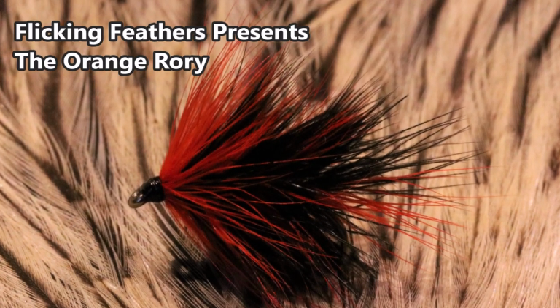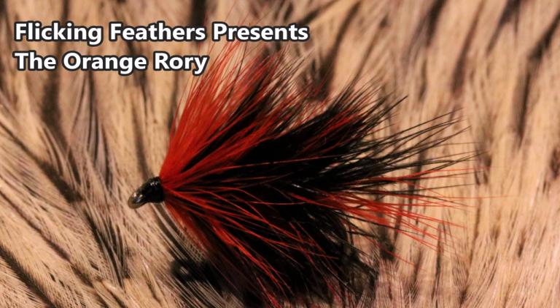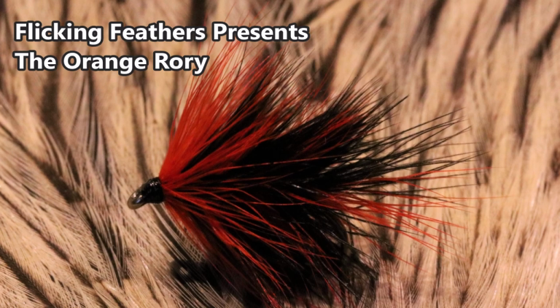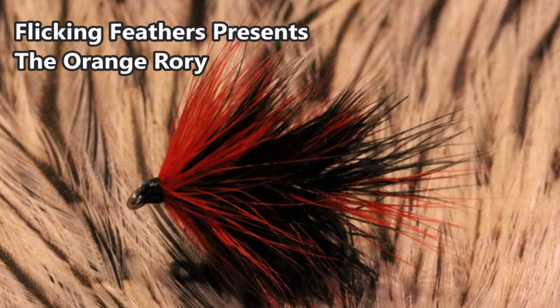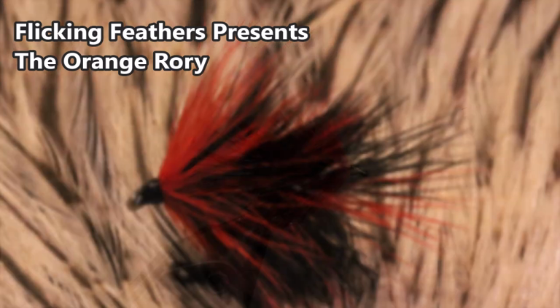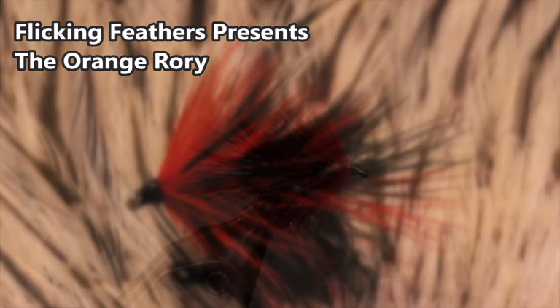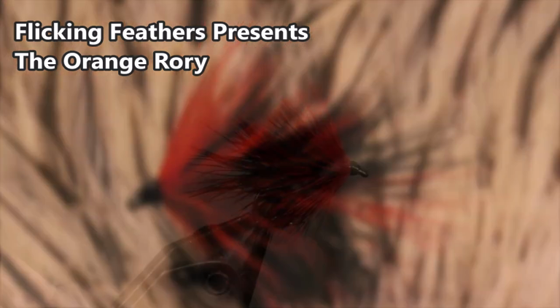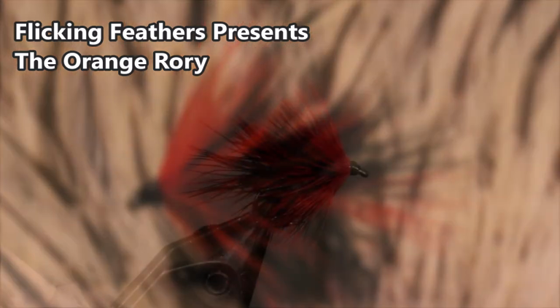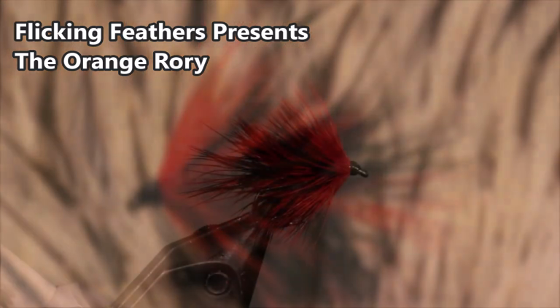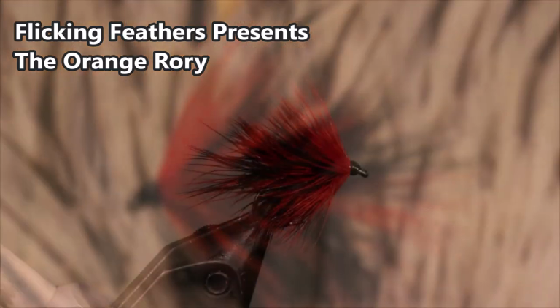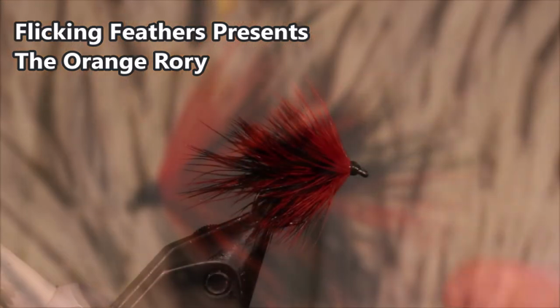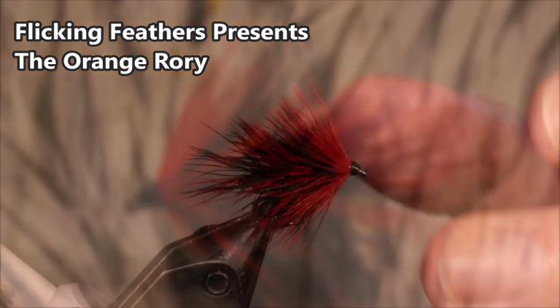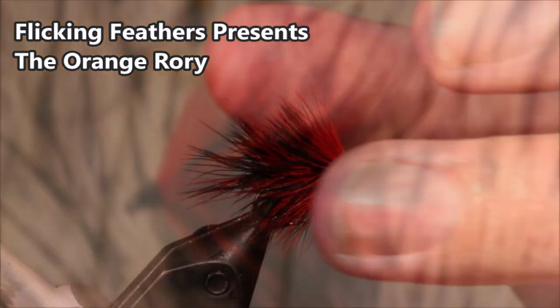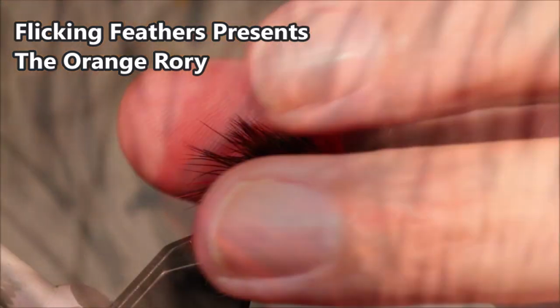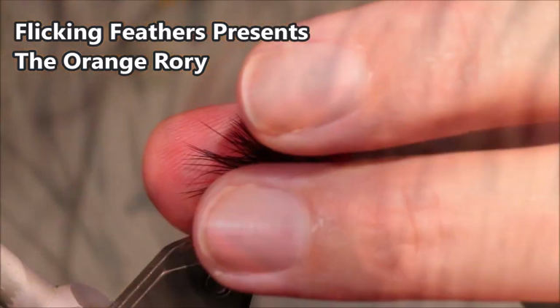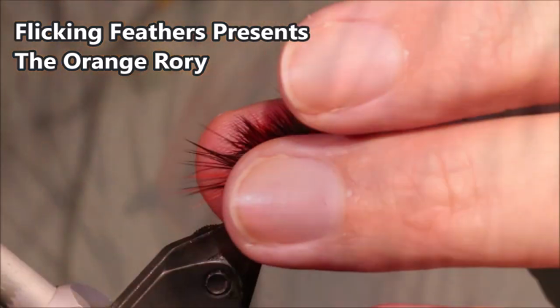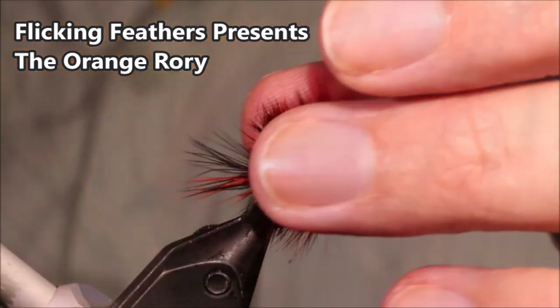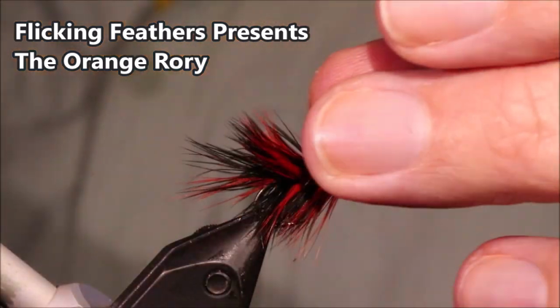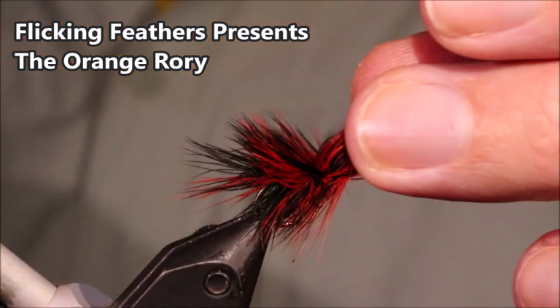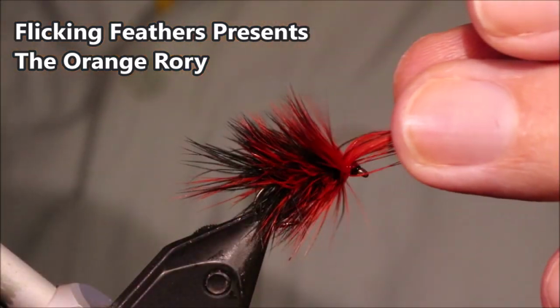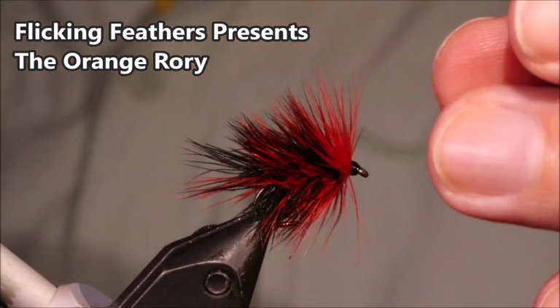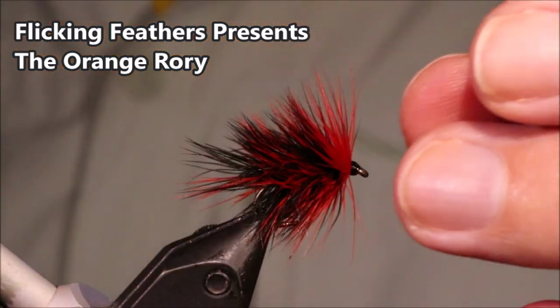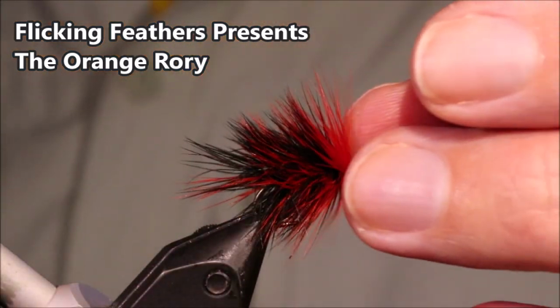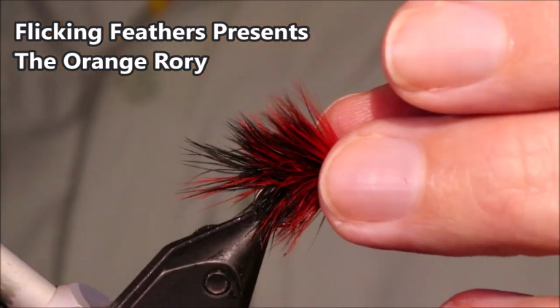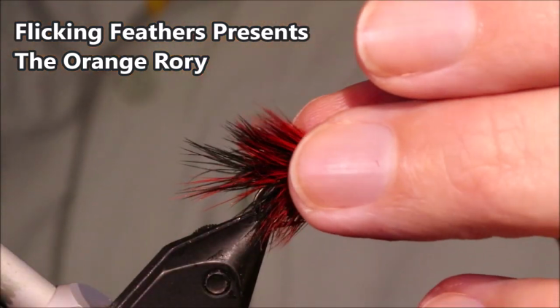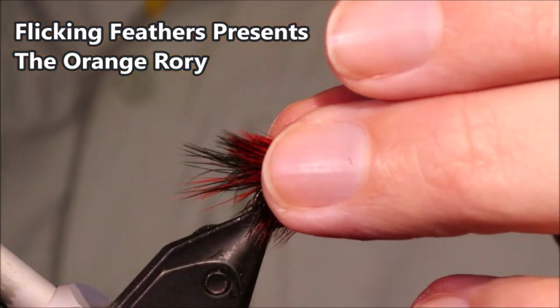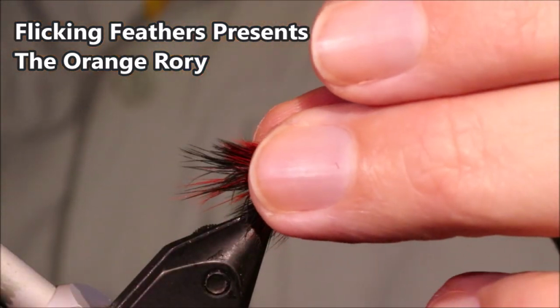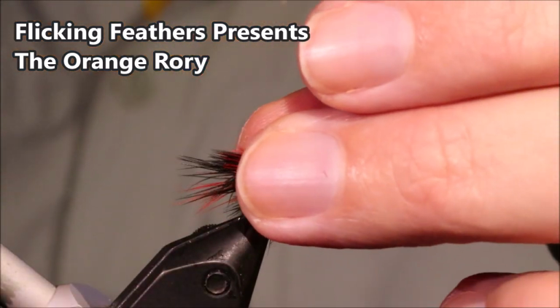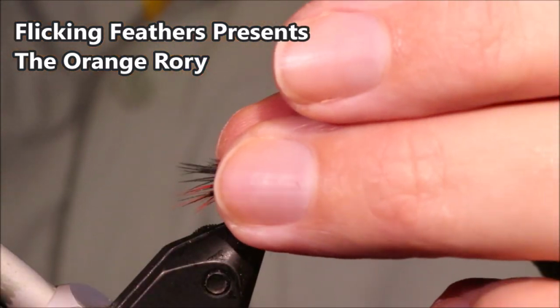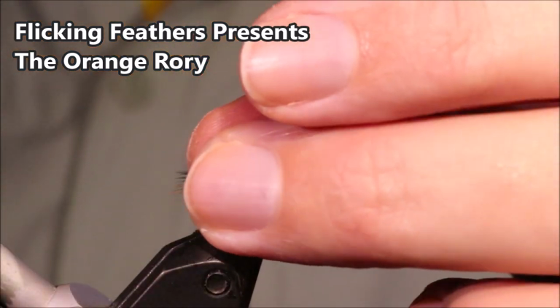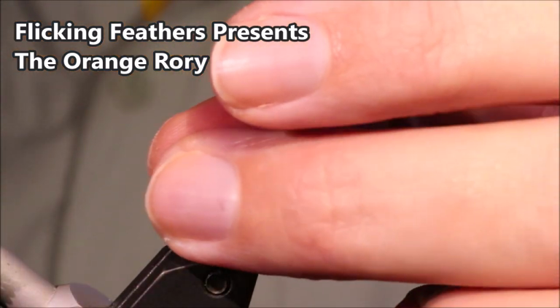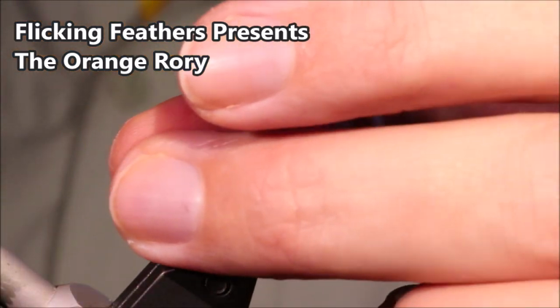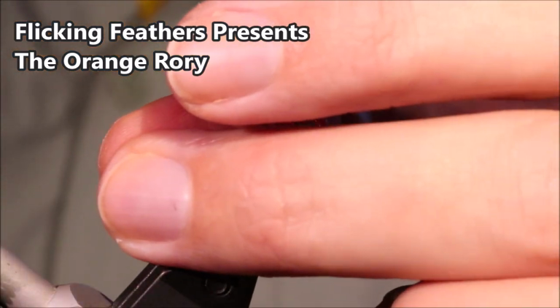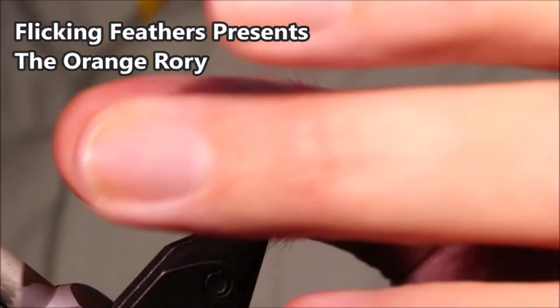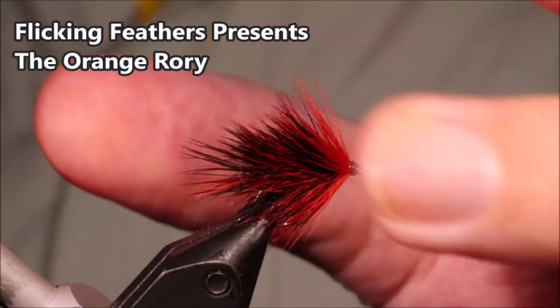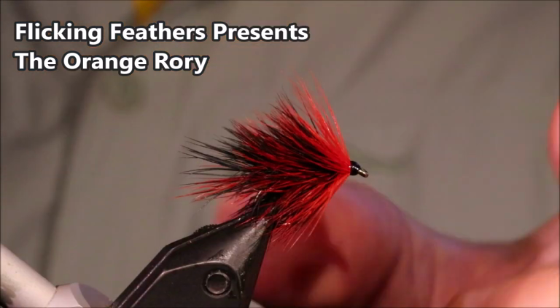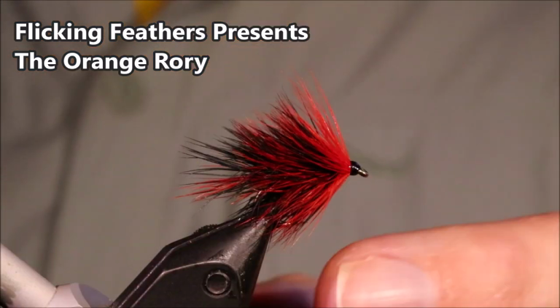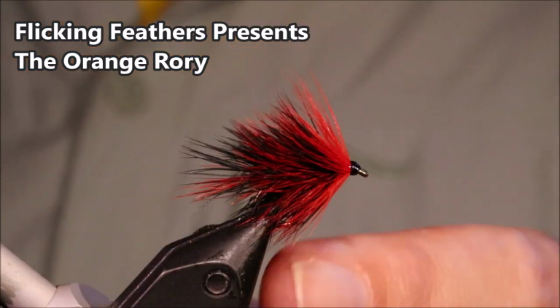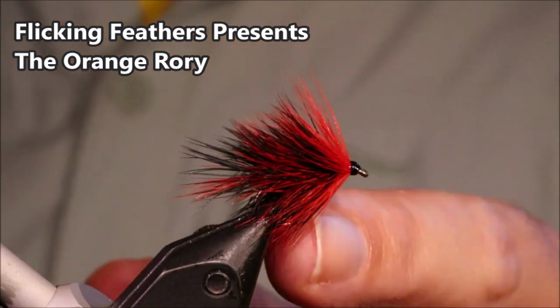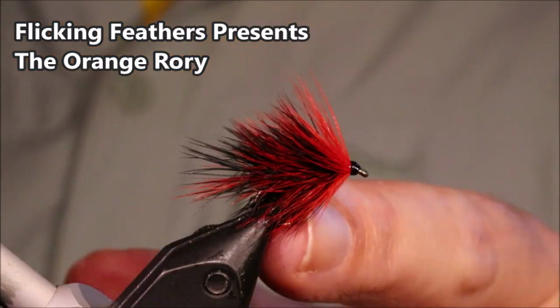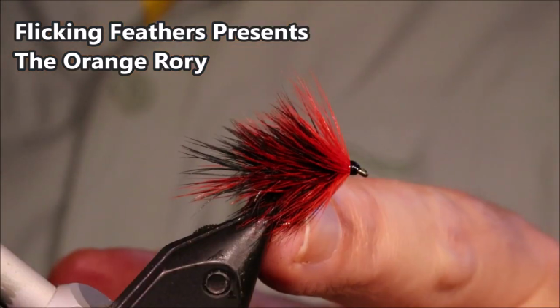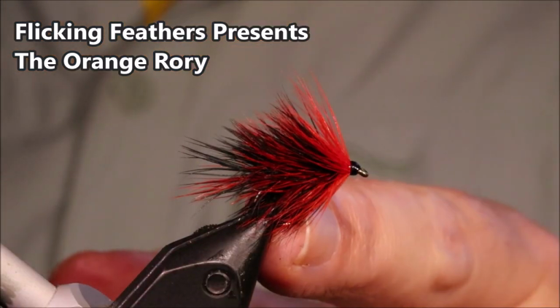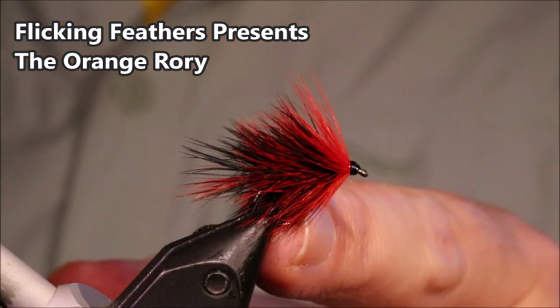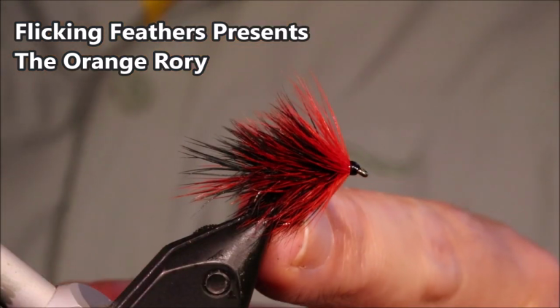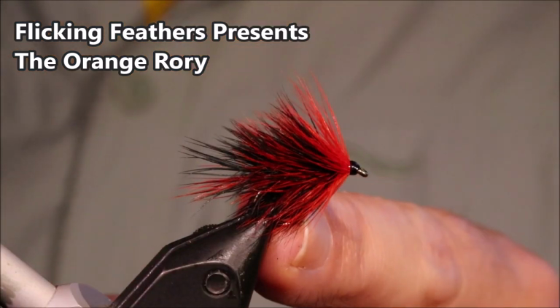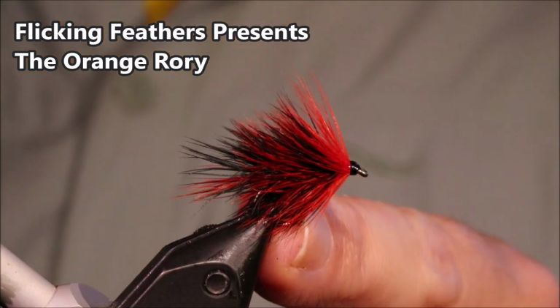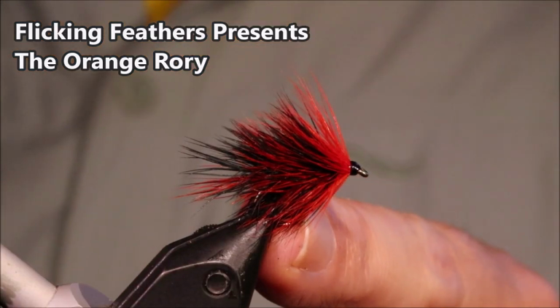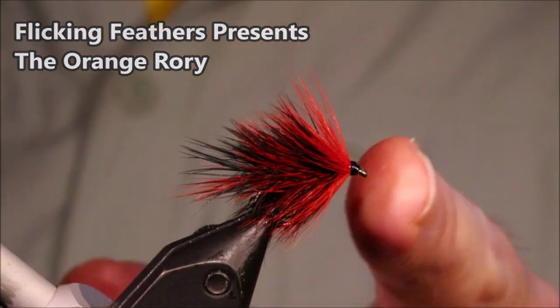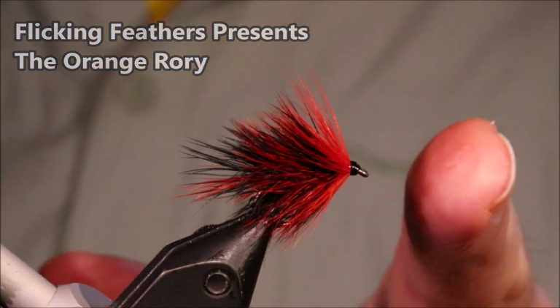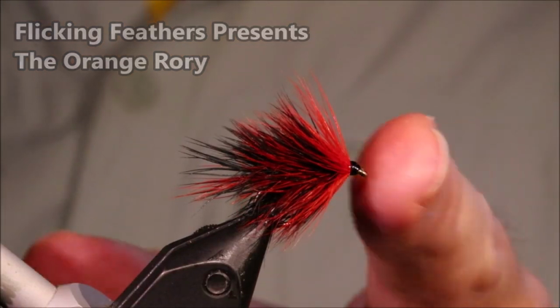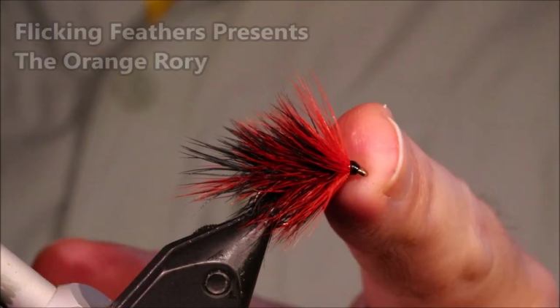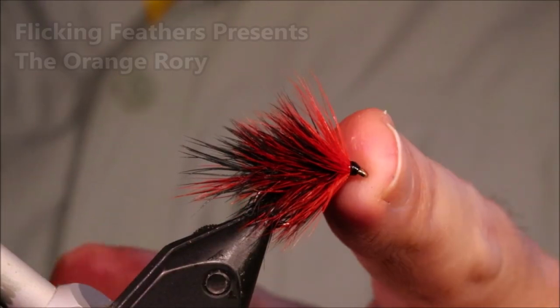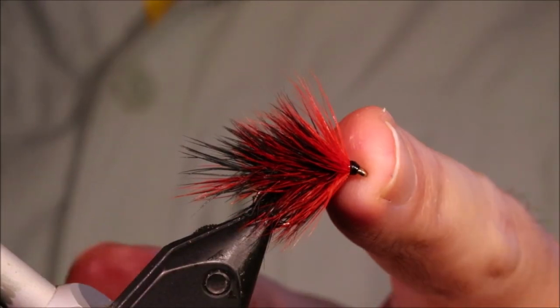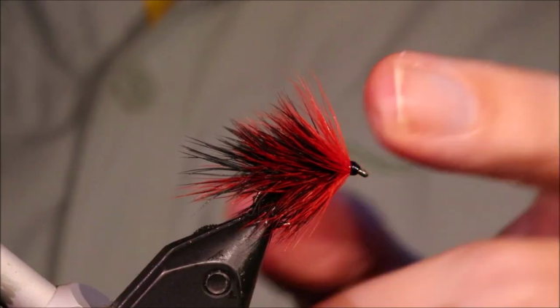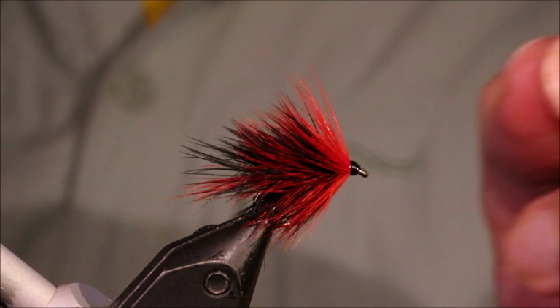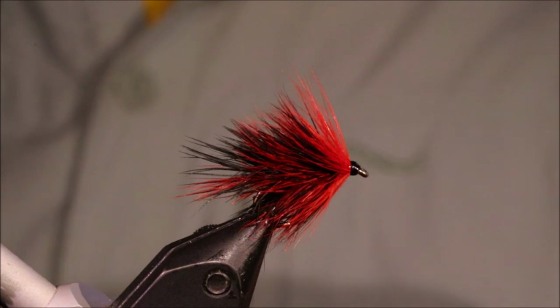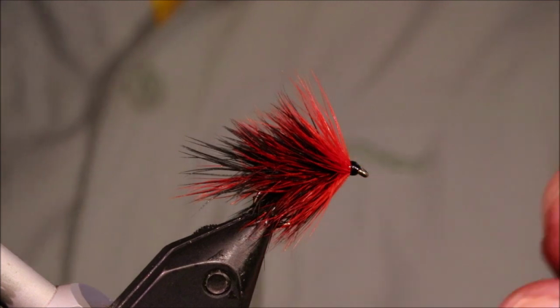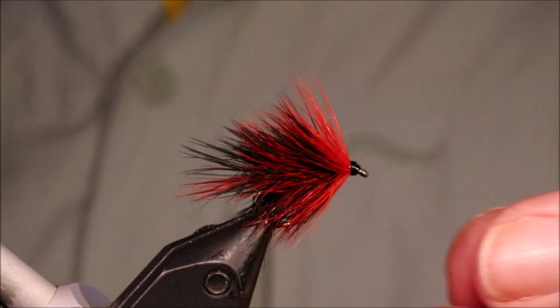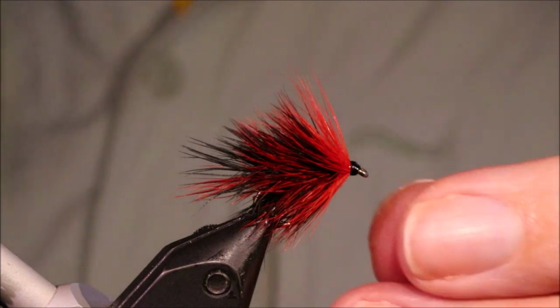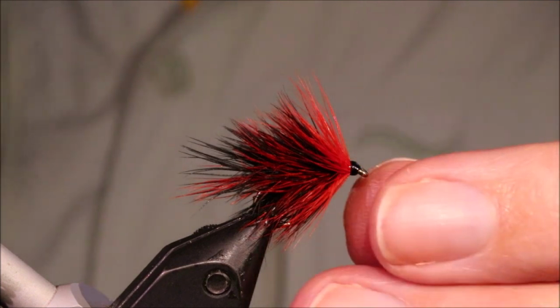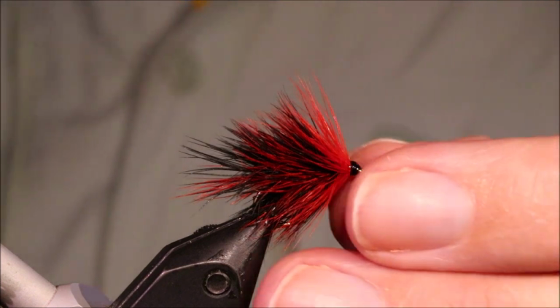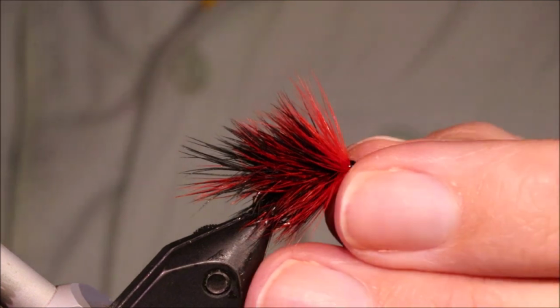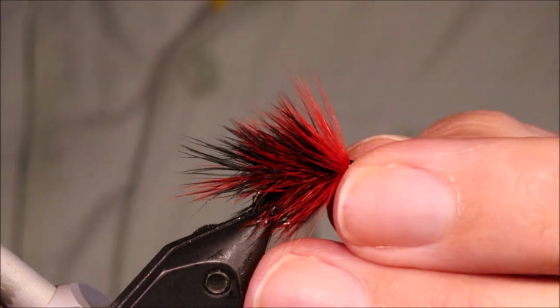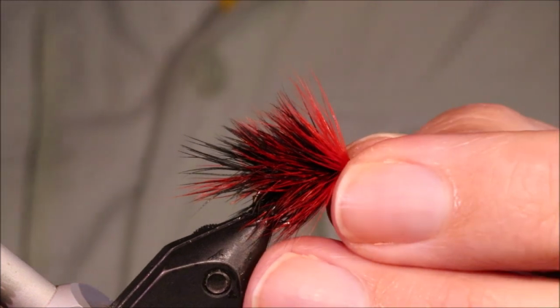Hi everybody, Martin at Flick and Feathers again today, and I'm tying another wet fly — this is the Orange Rory.